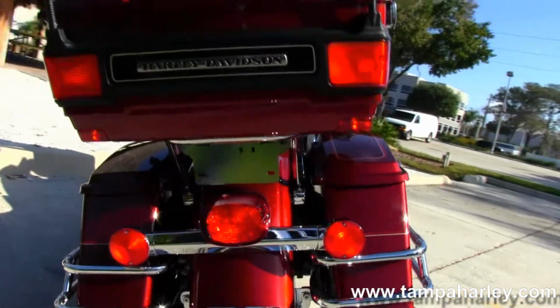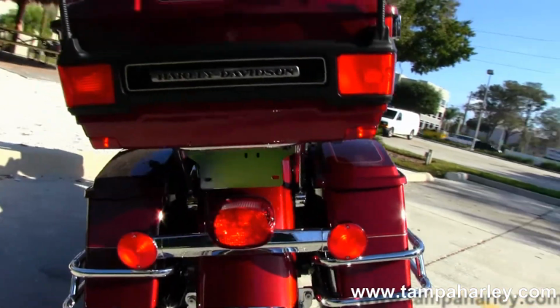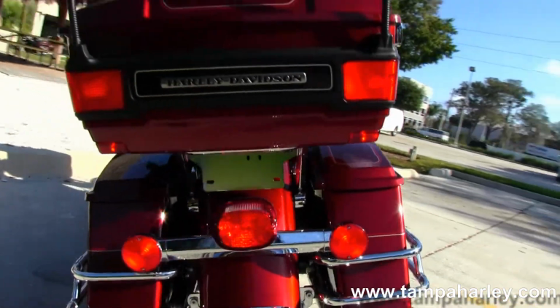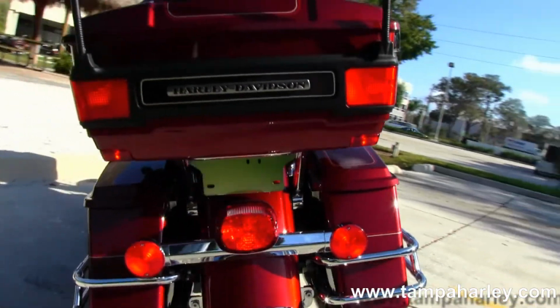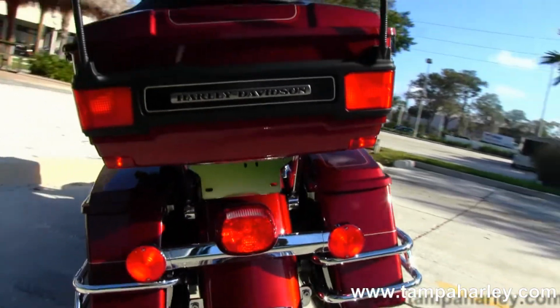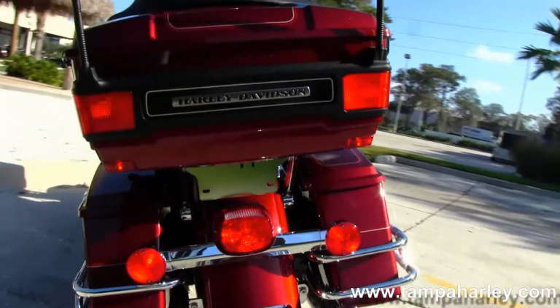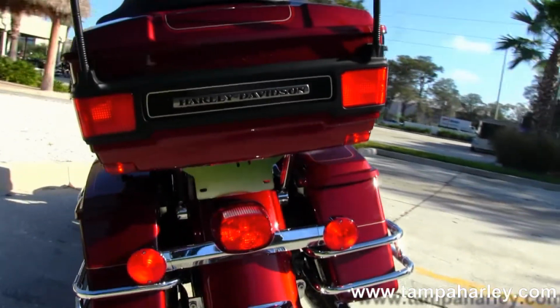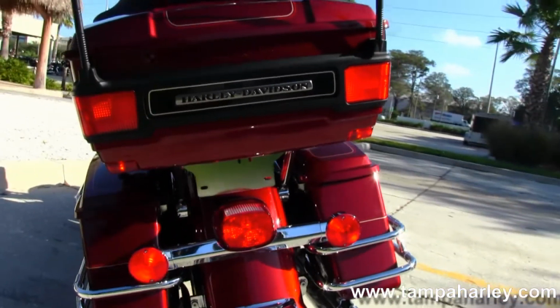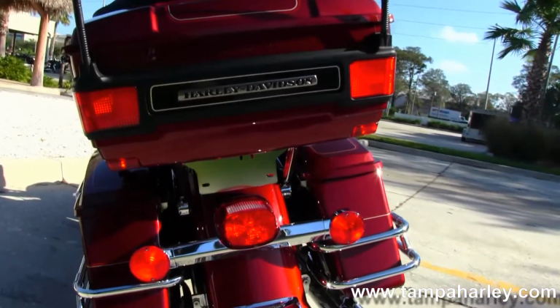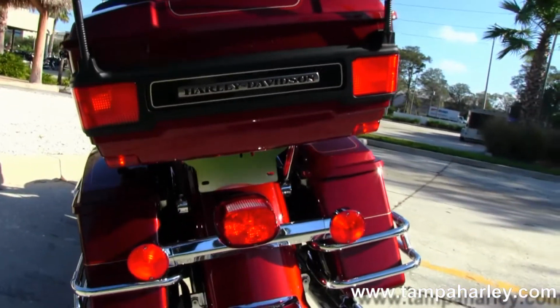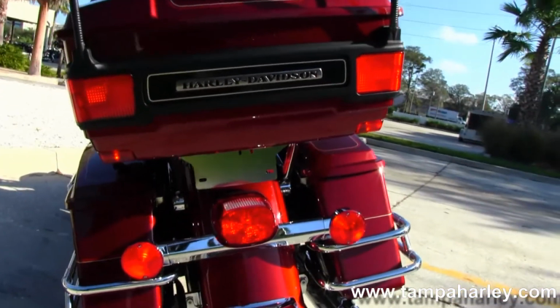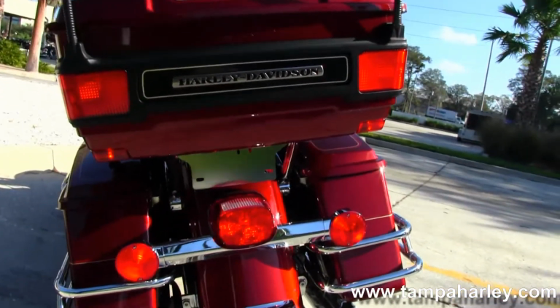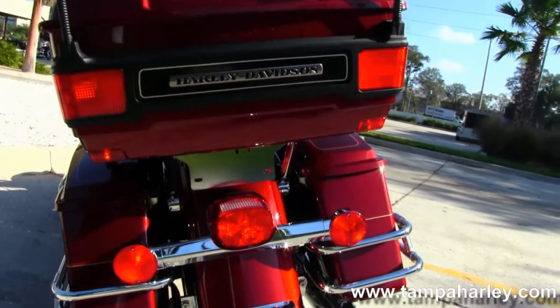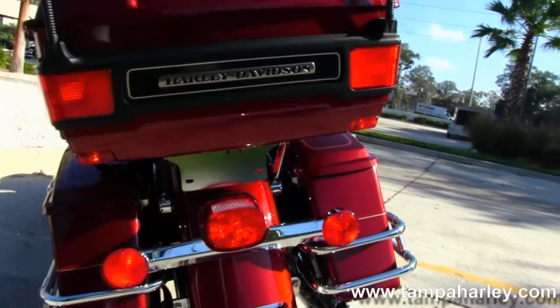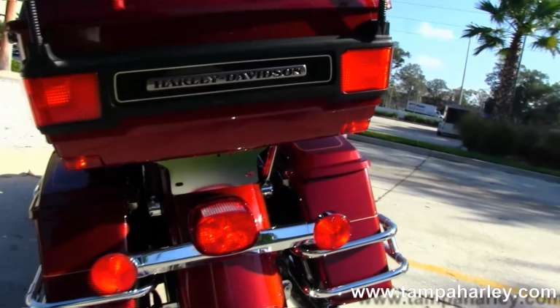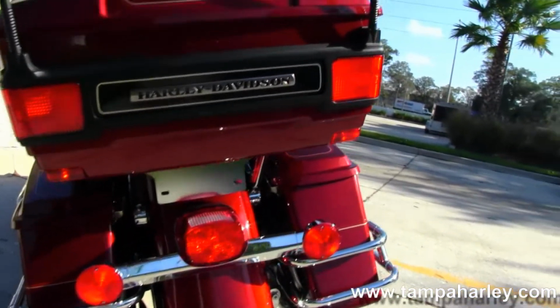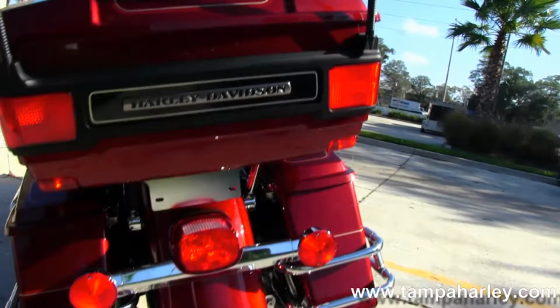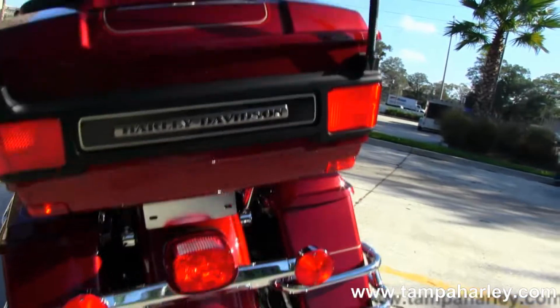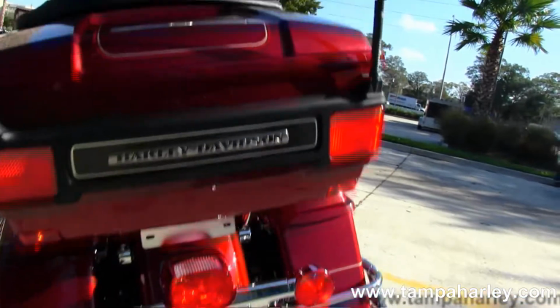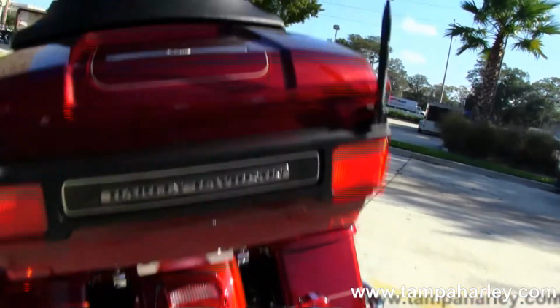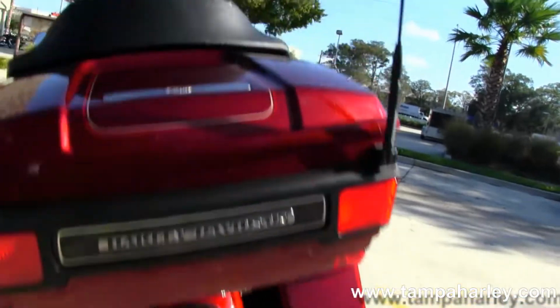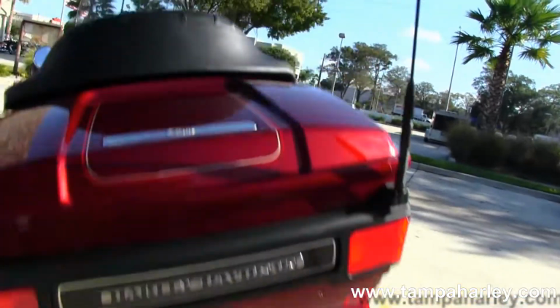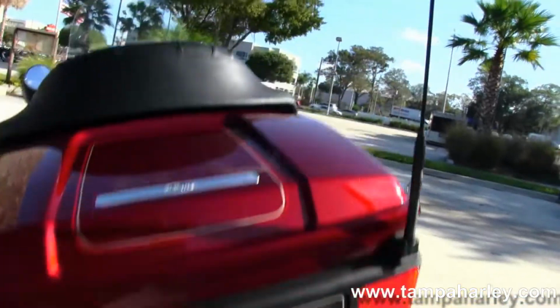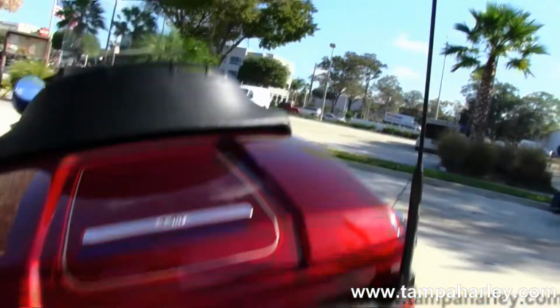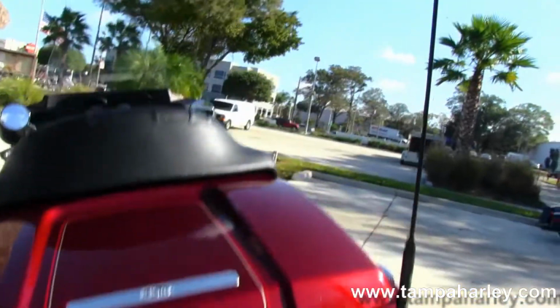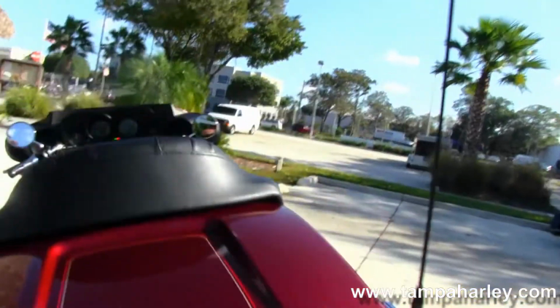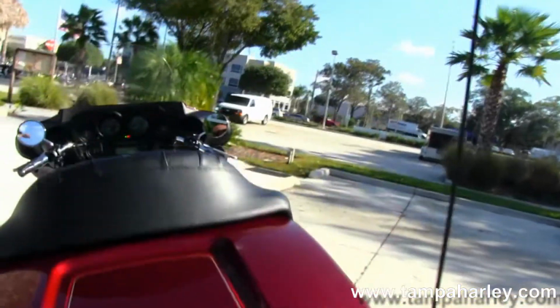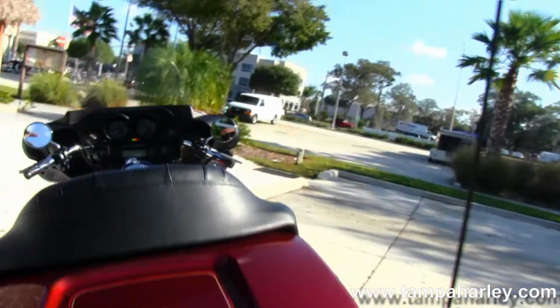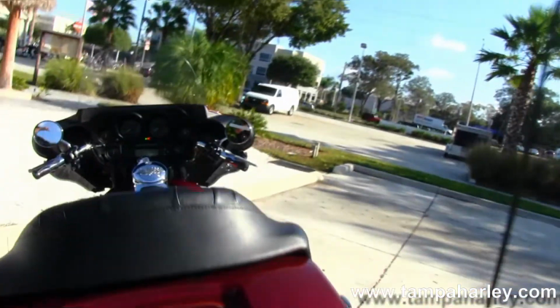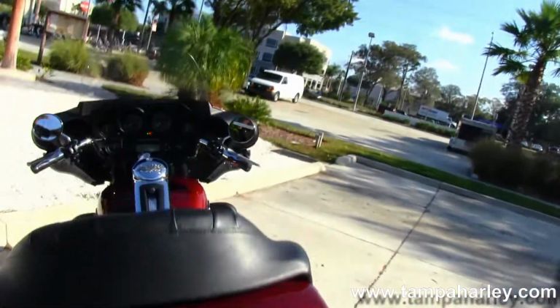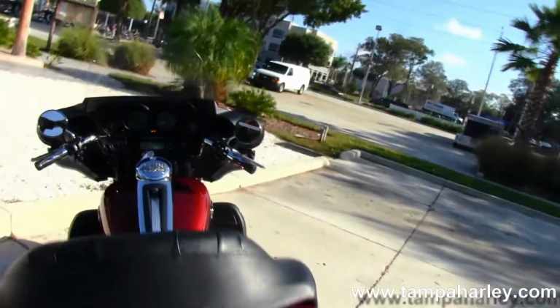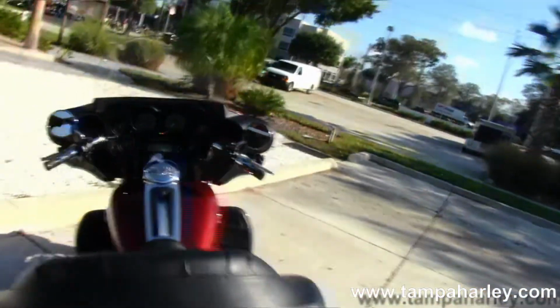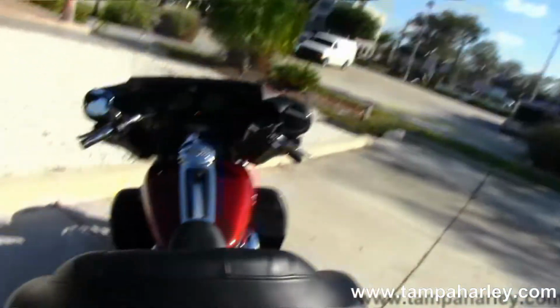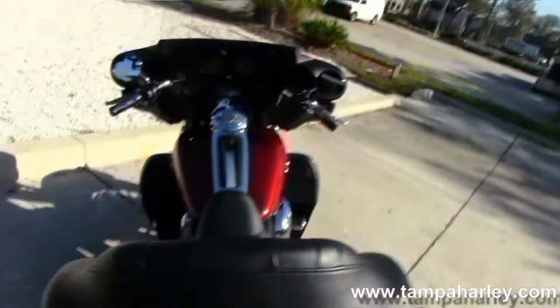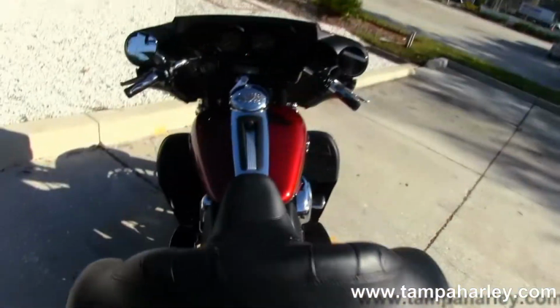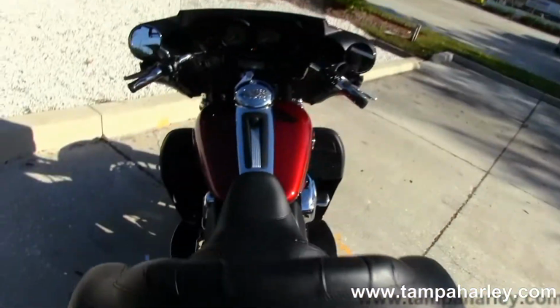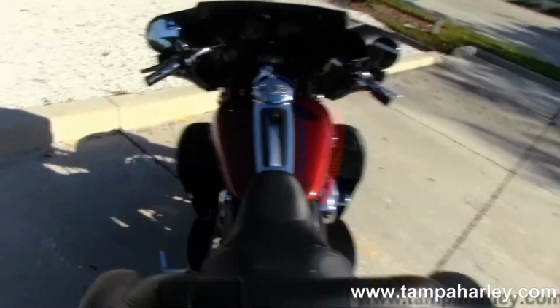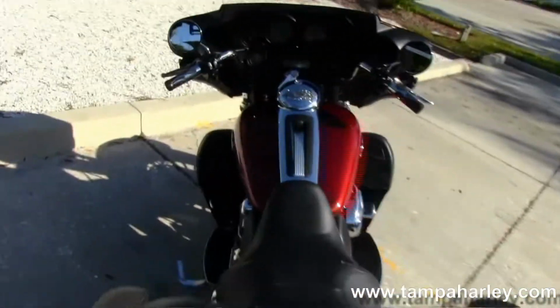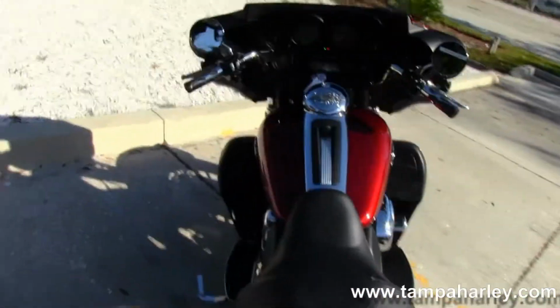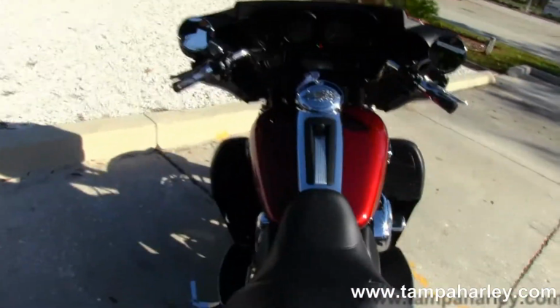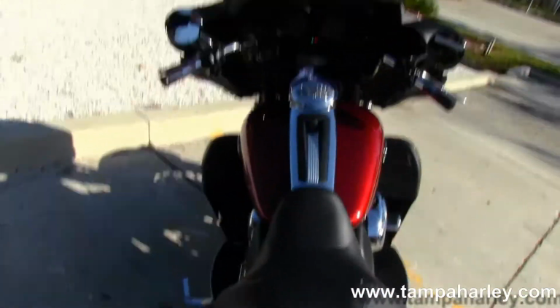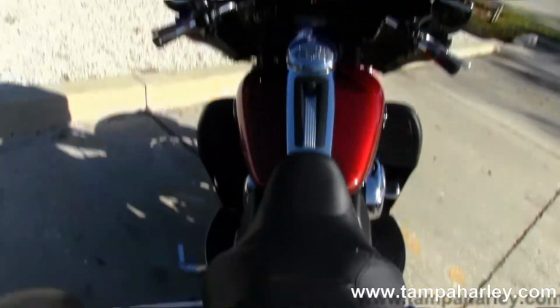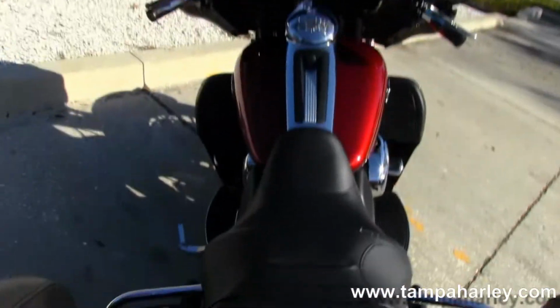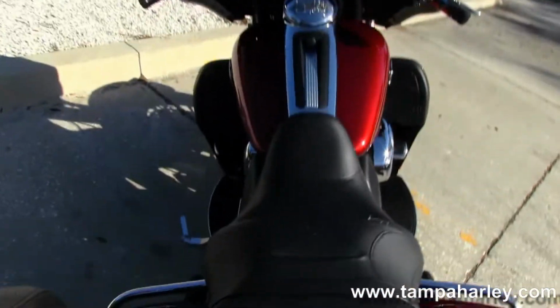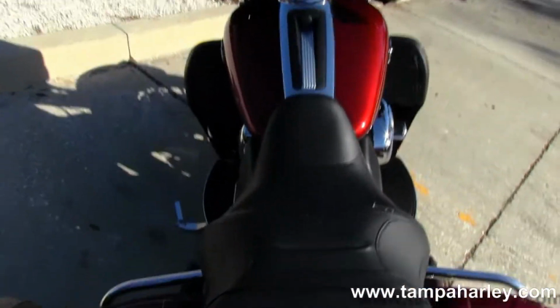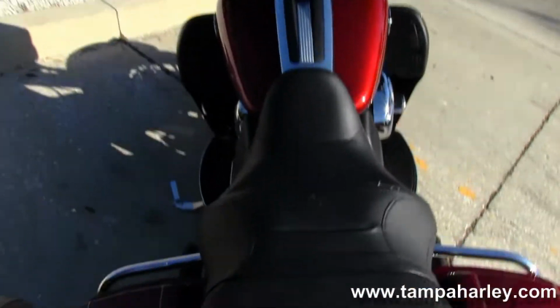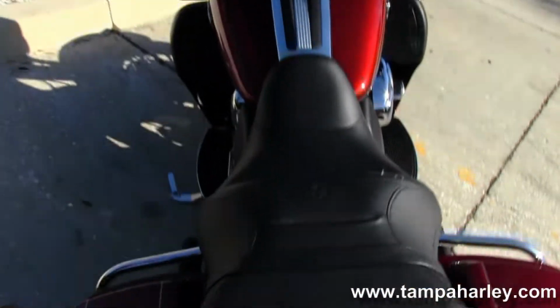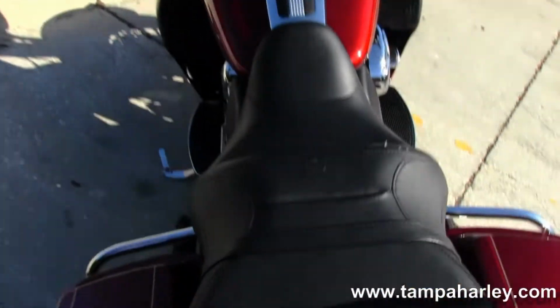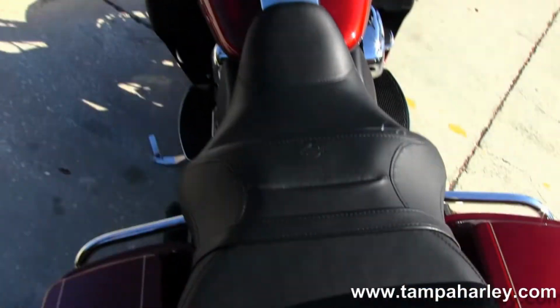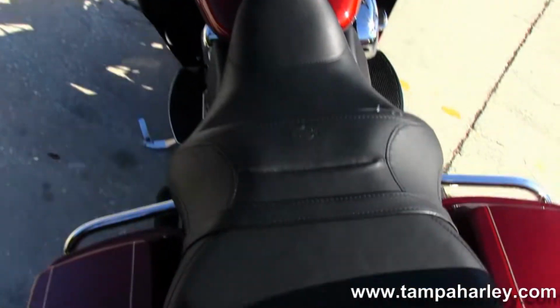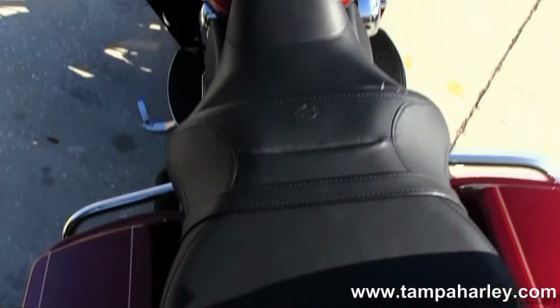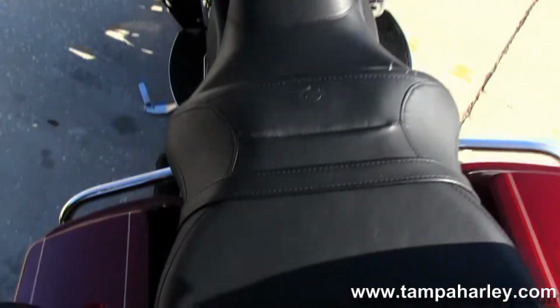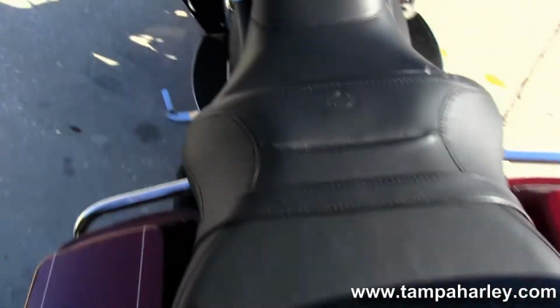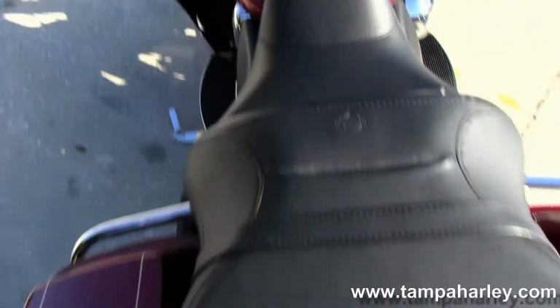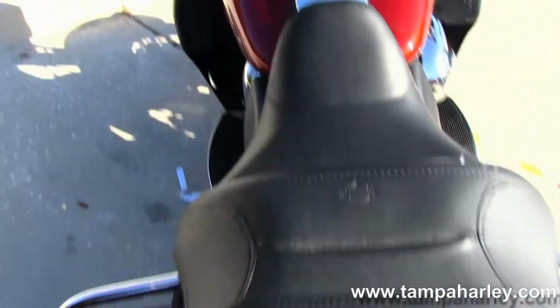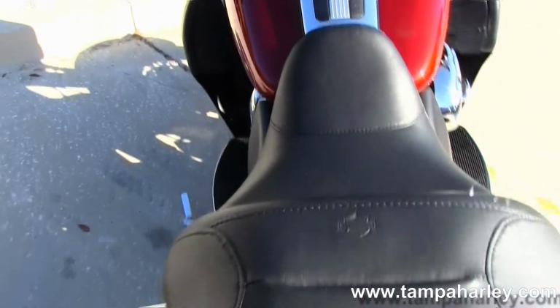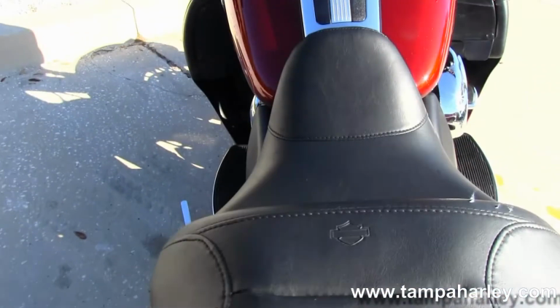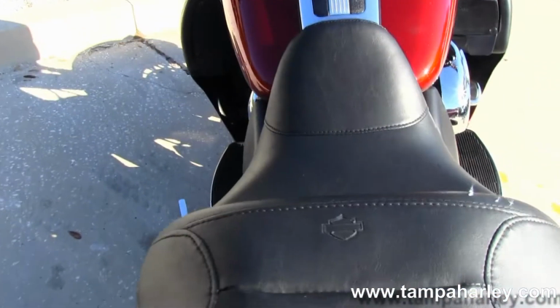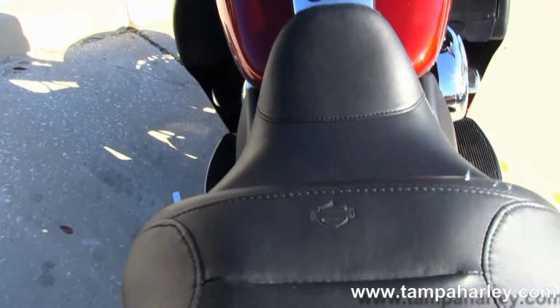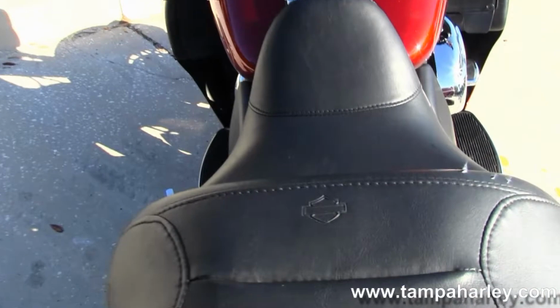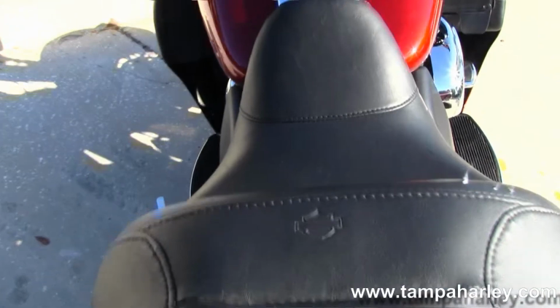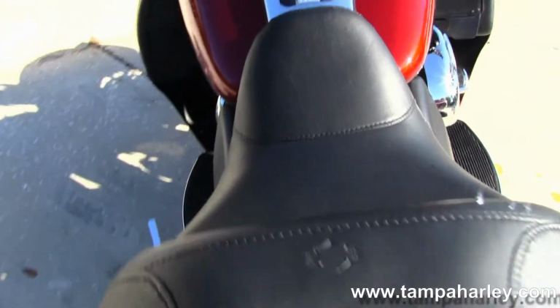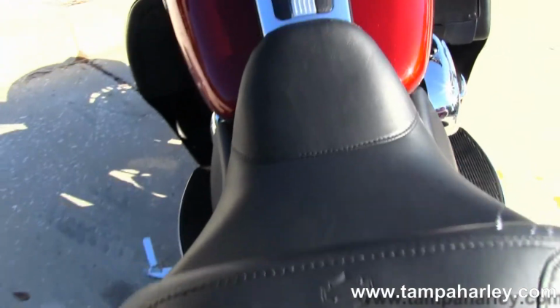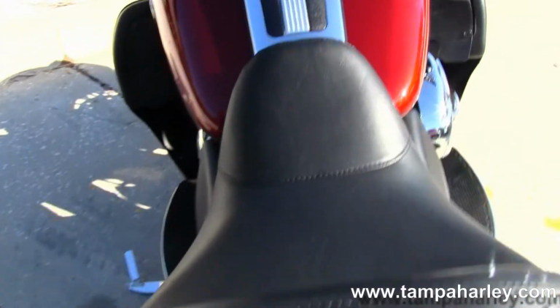Full-size rider and passenger floorboards. Out back here you have the chrome saddle bag guards around the hard locking bags, and the king tour pack.